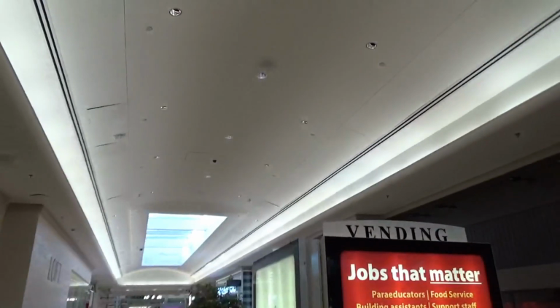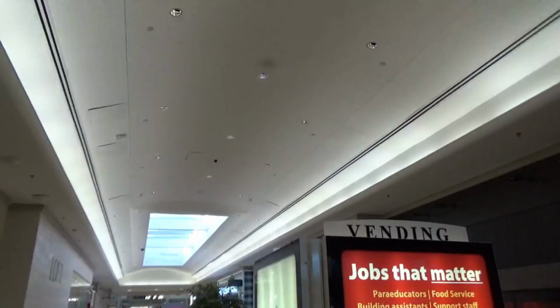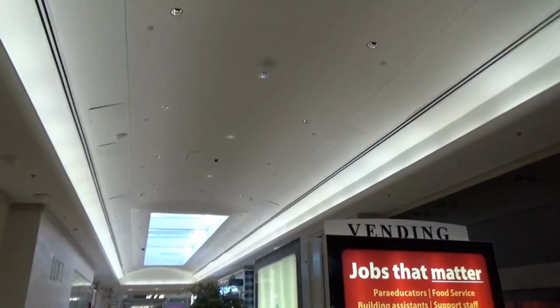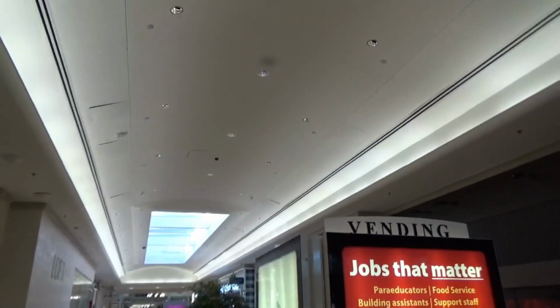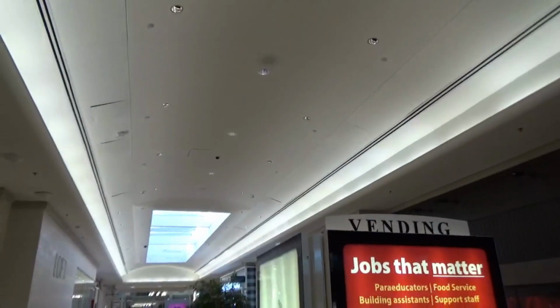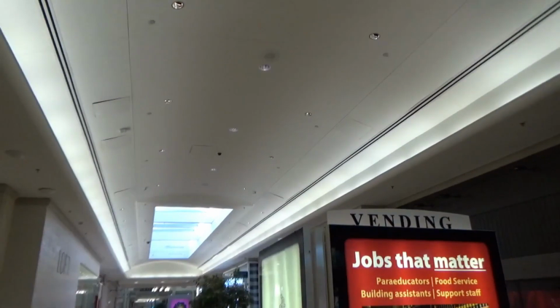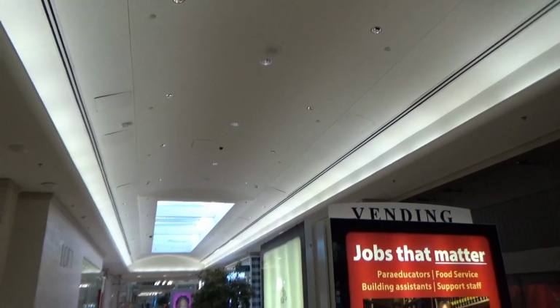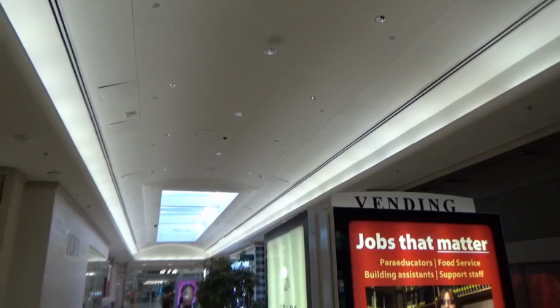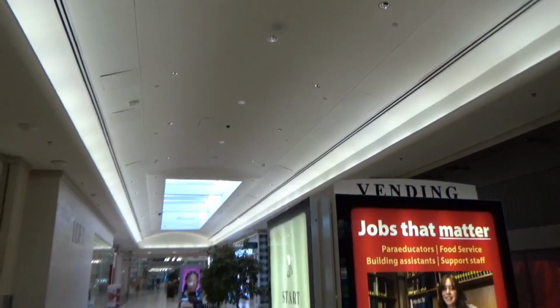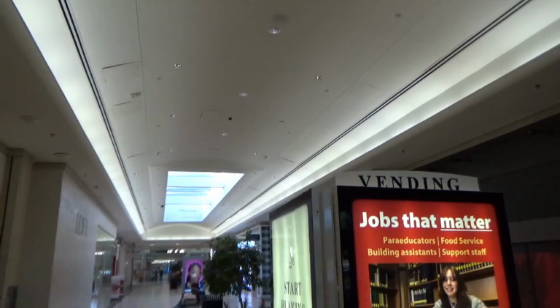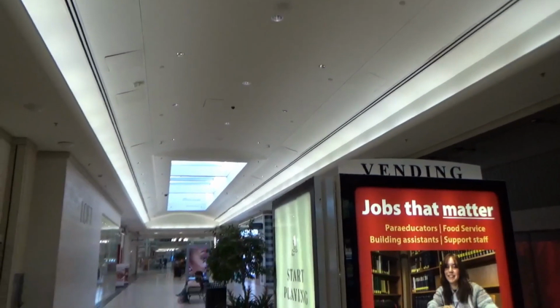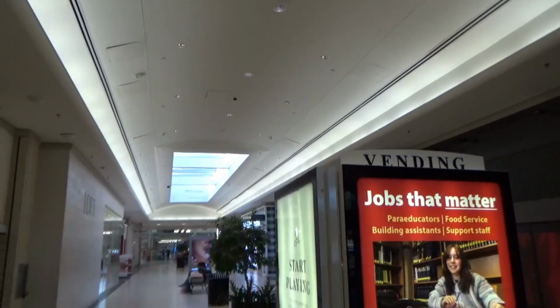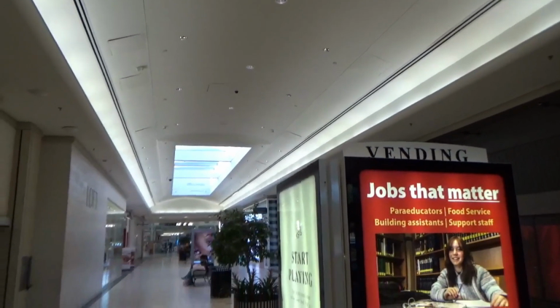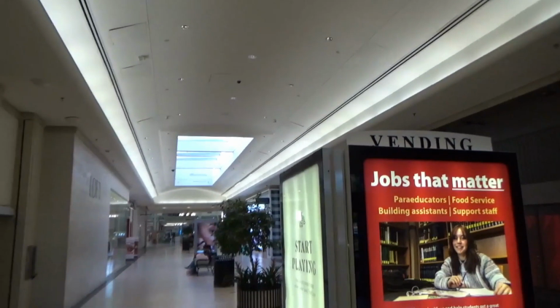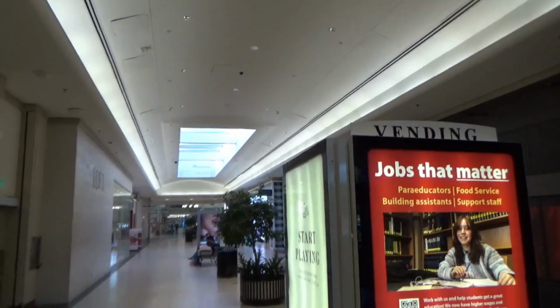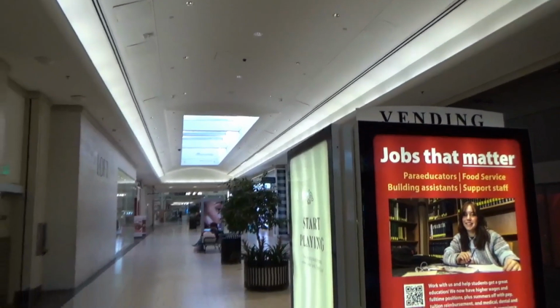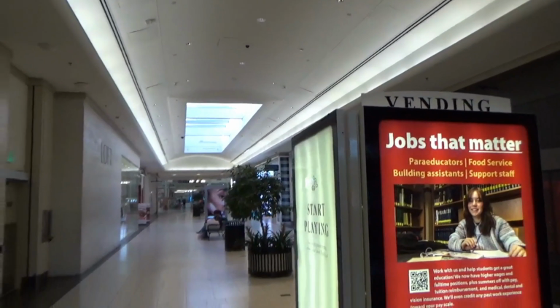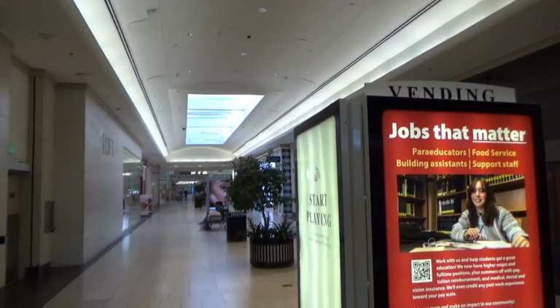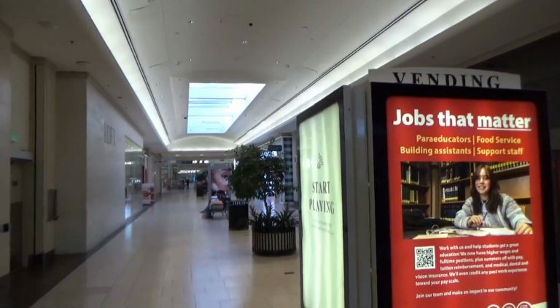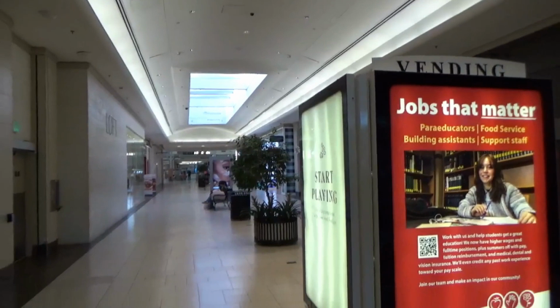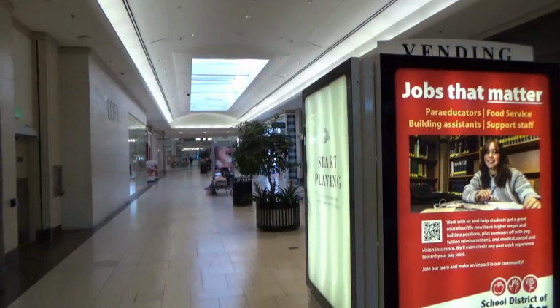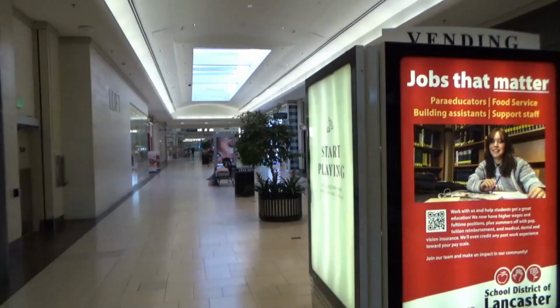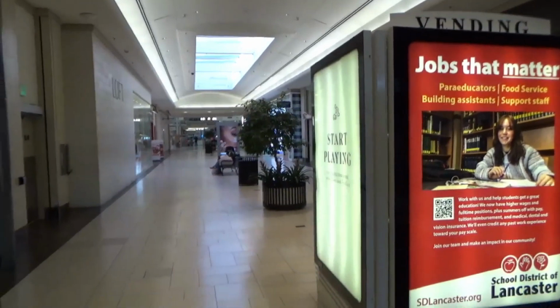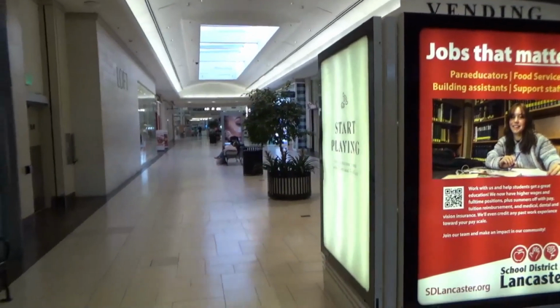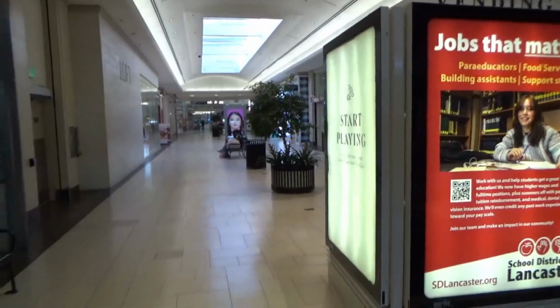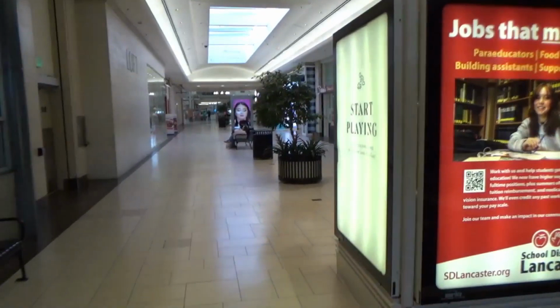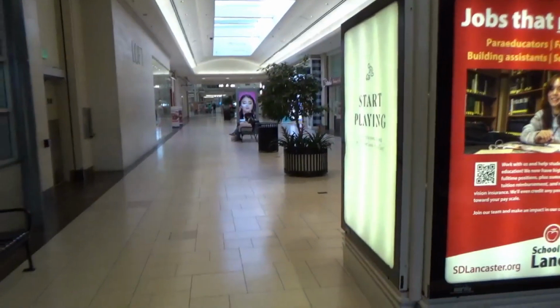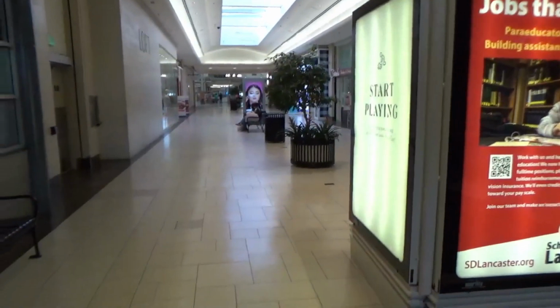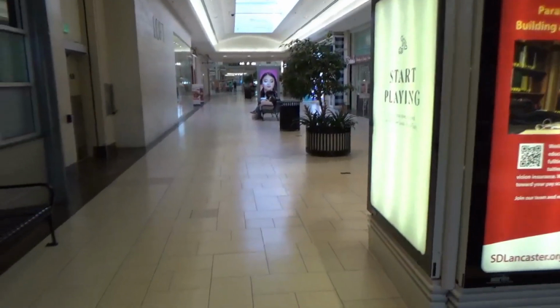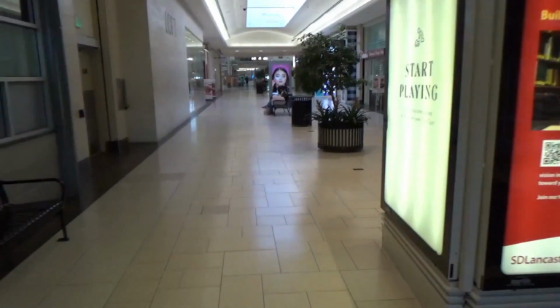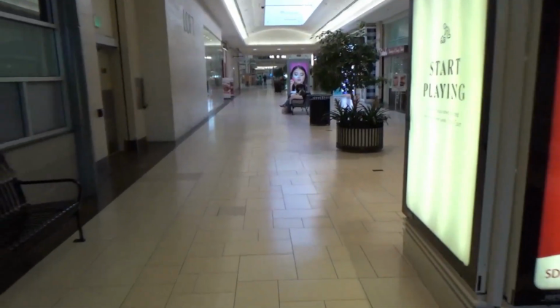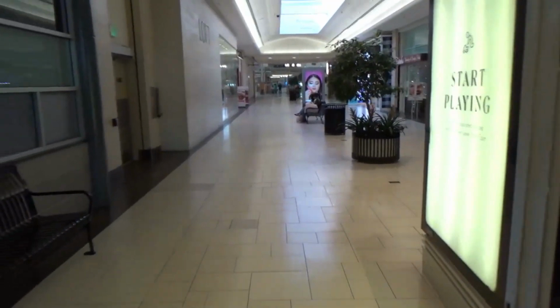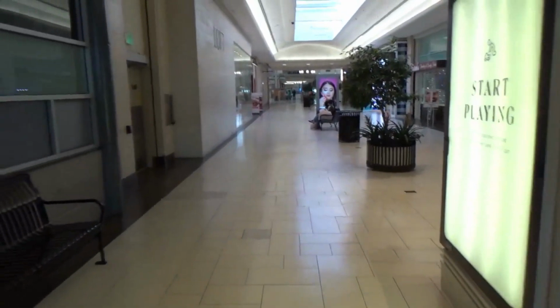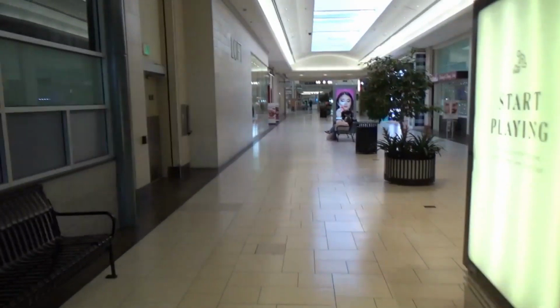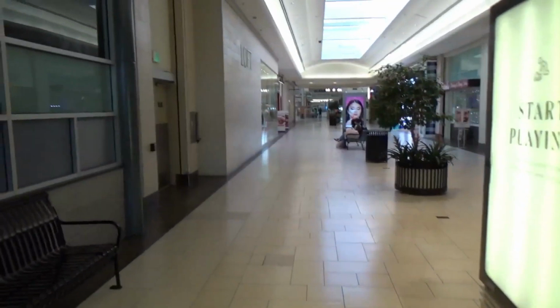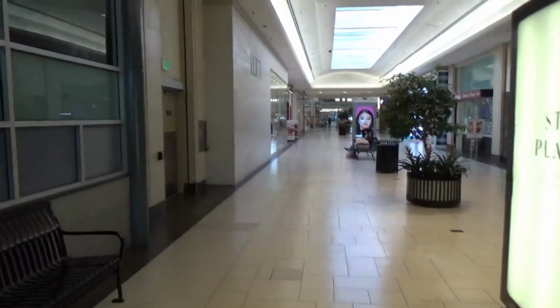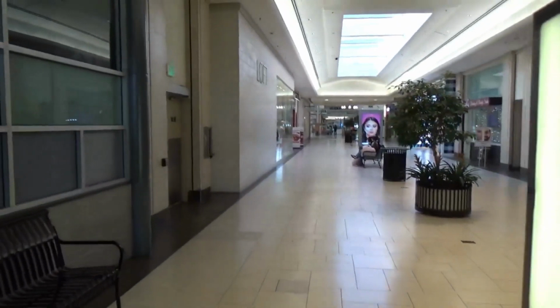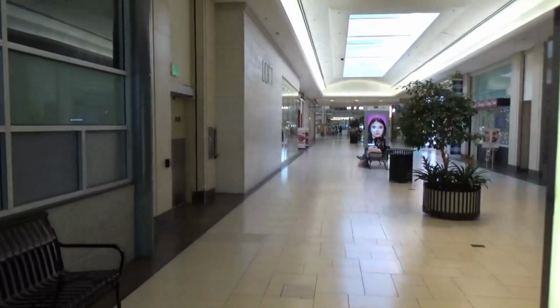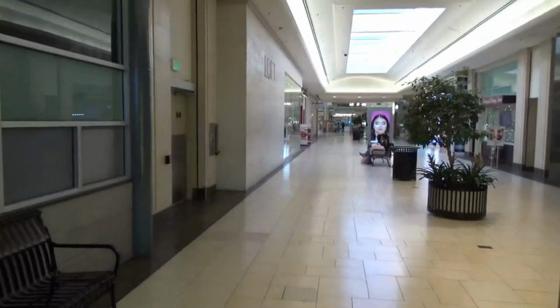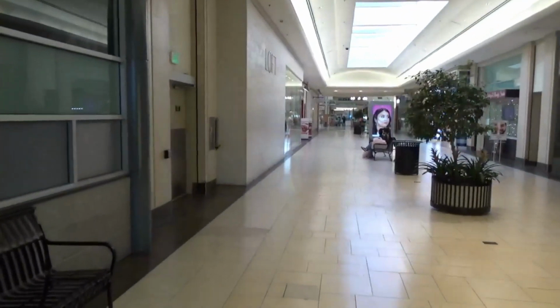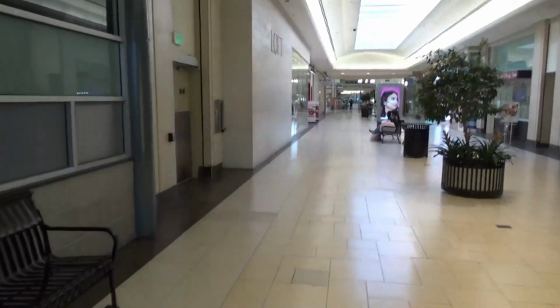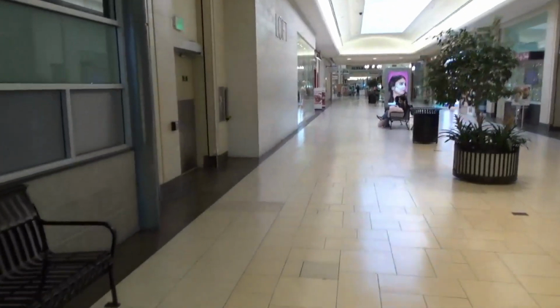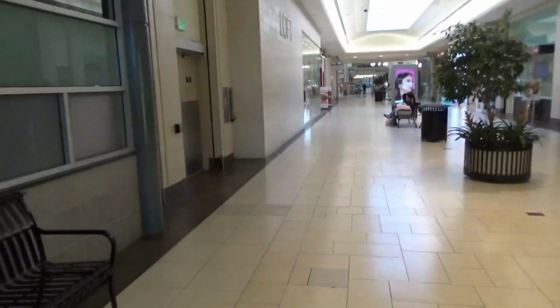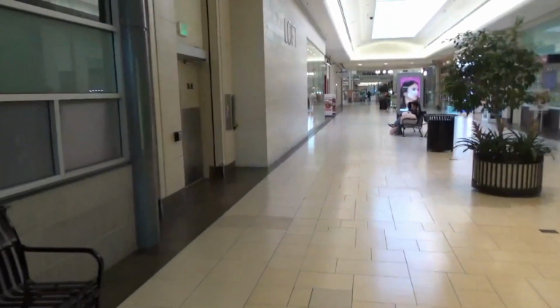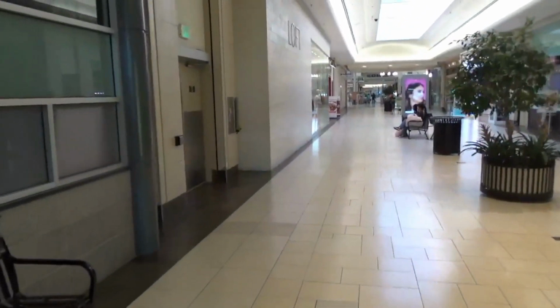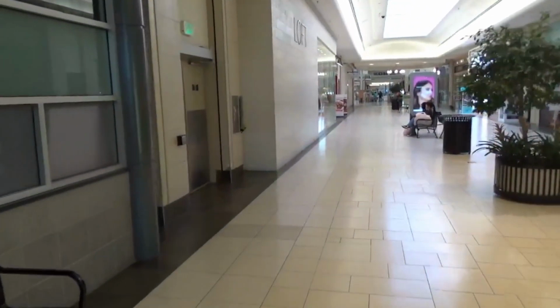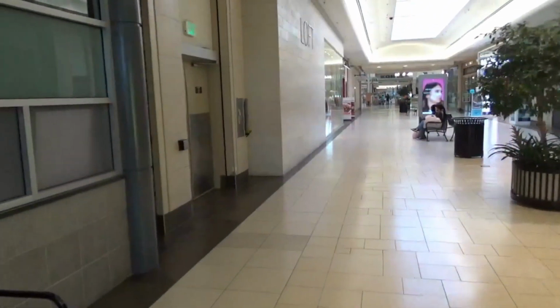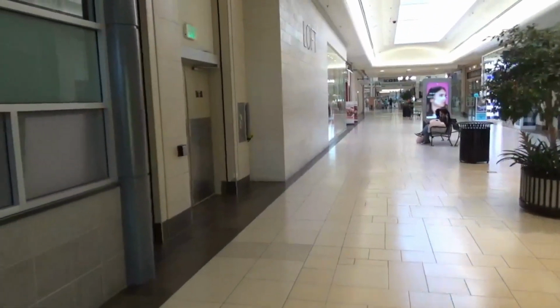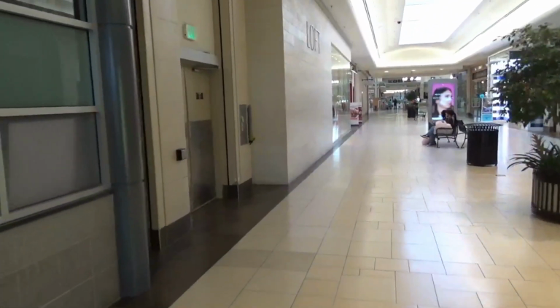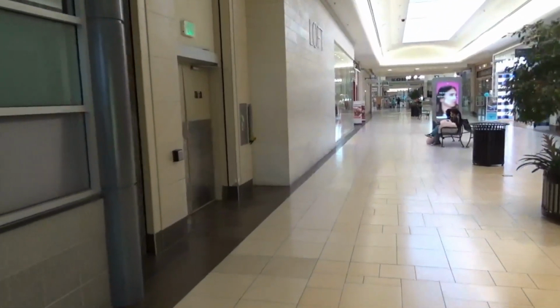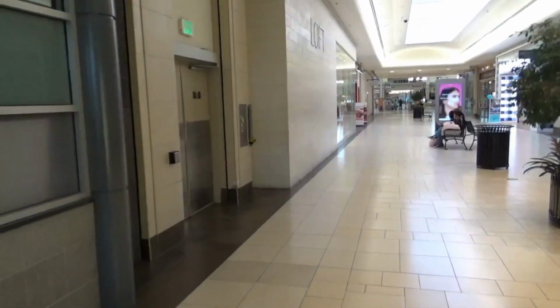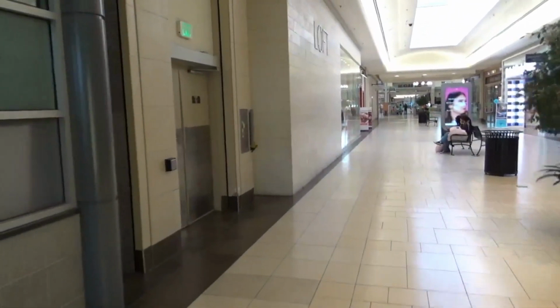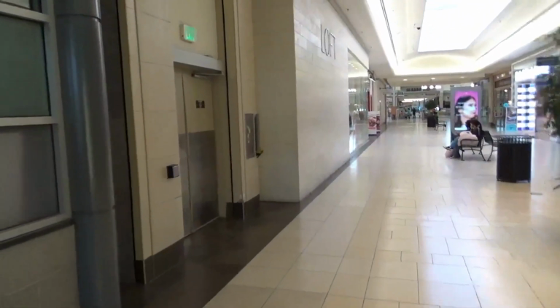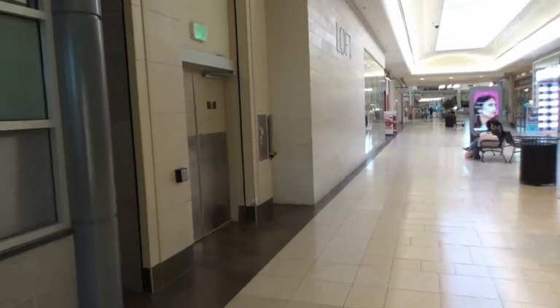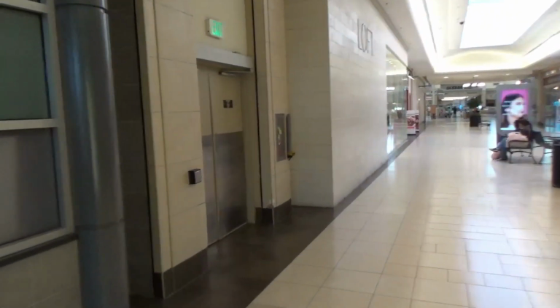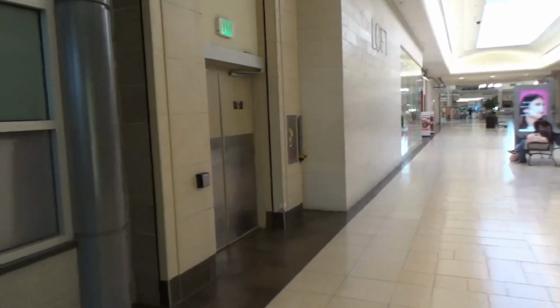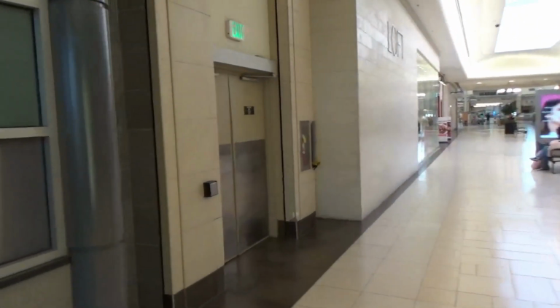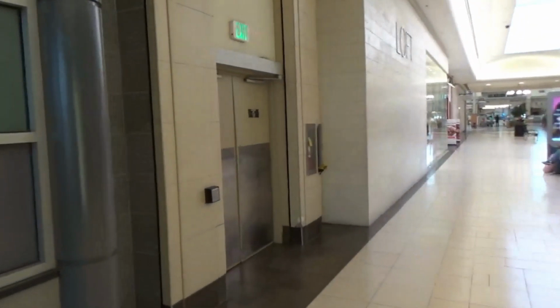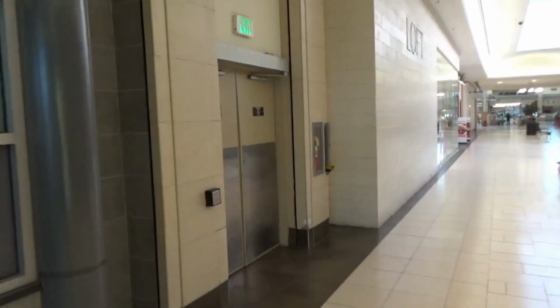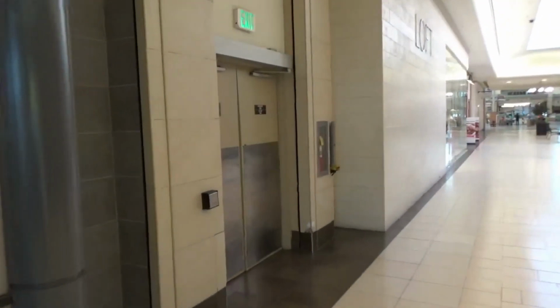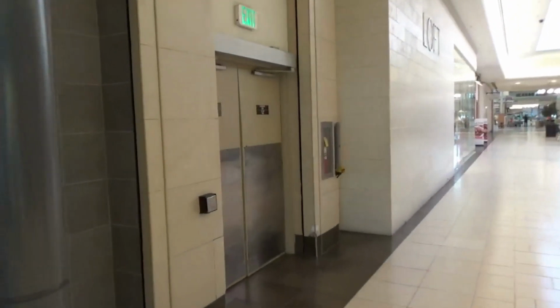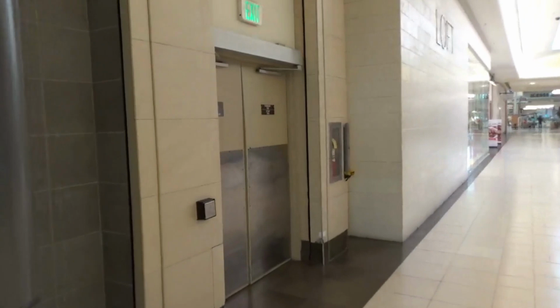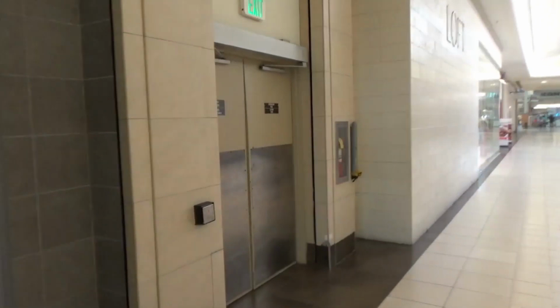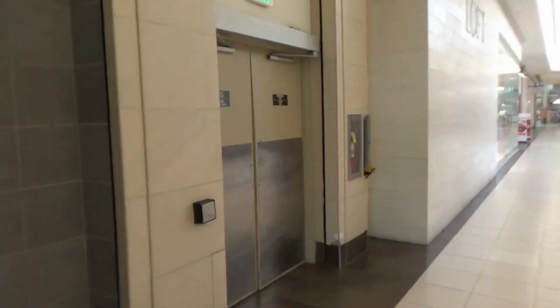We're here at the South Shops entrance at the Park City Center in Lancaster, Pennsylvania. And I have something to show you right back here.